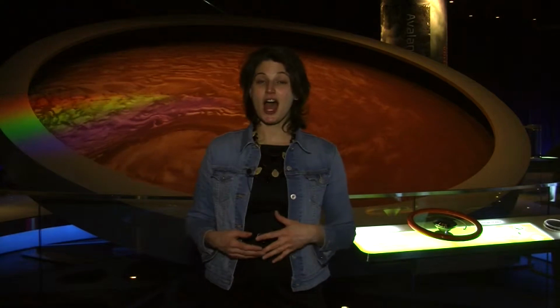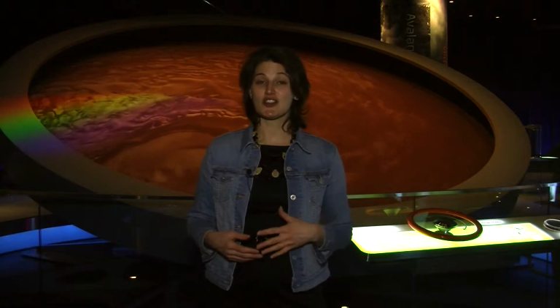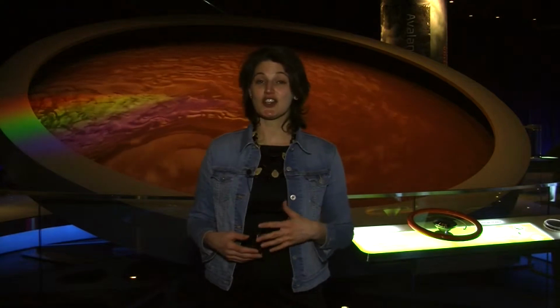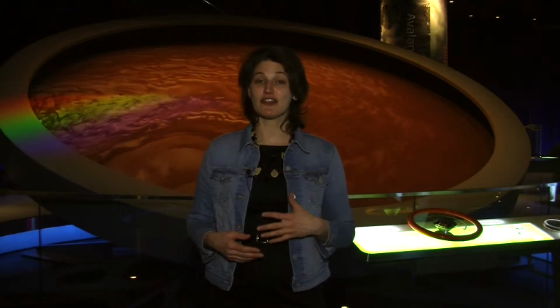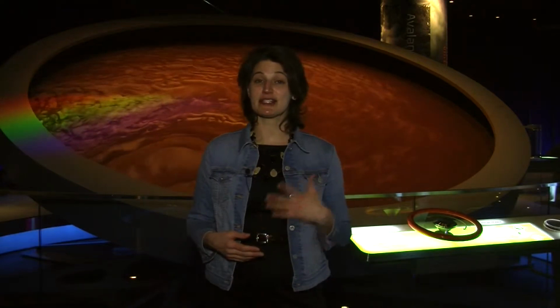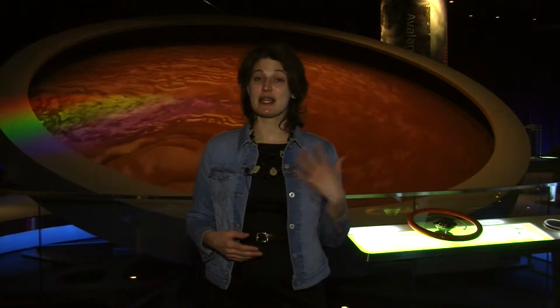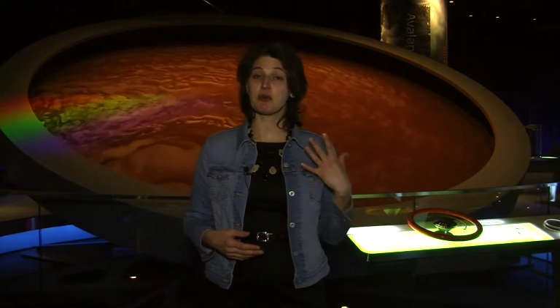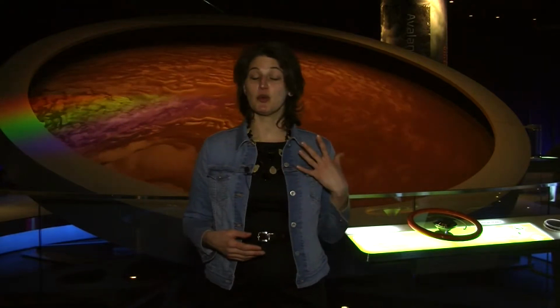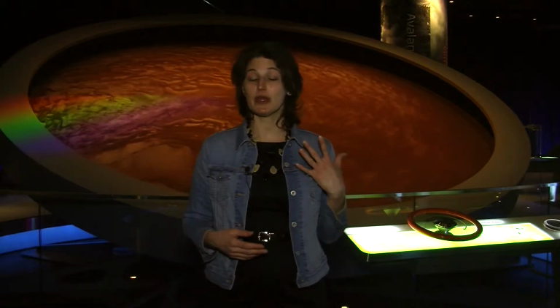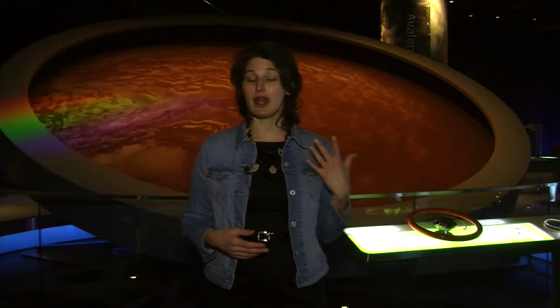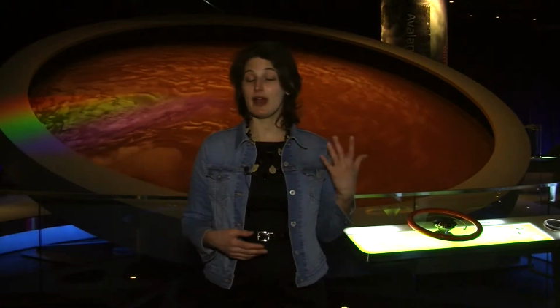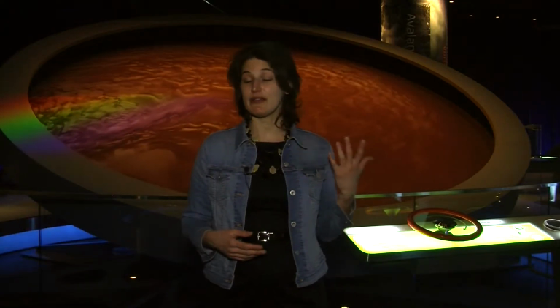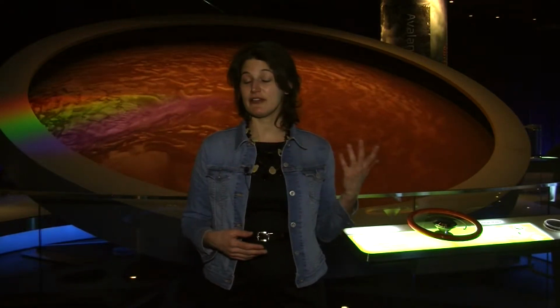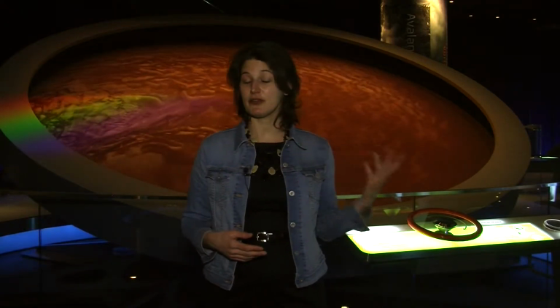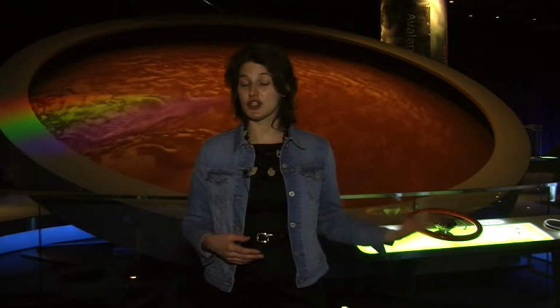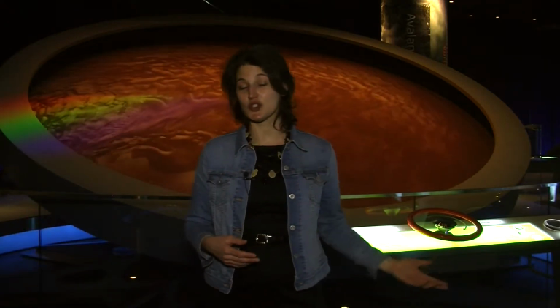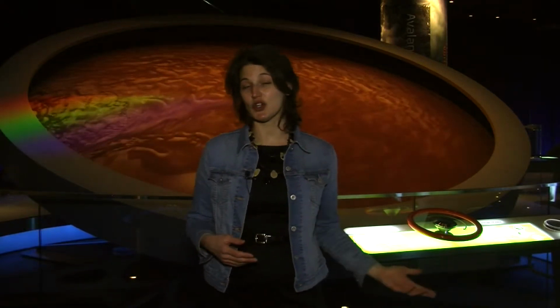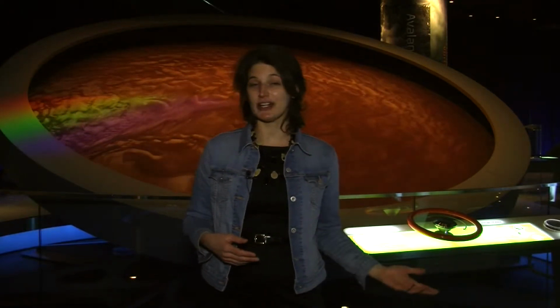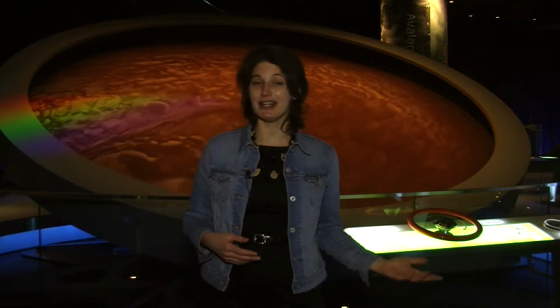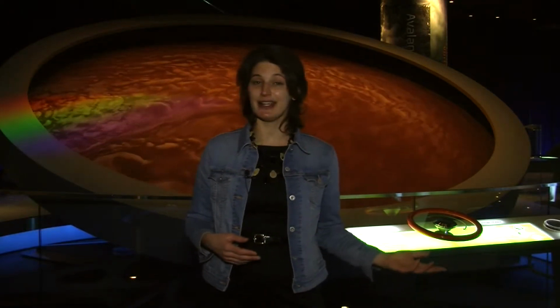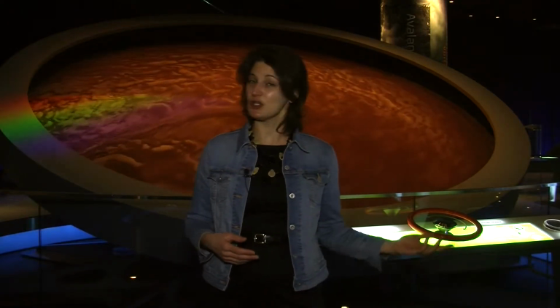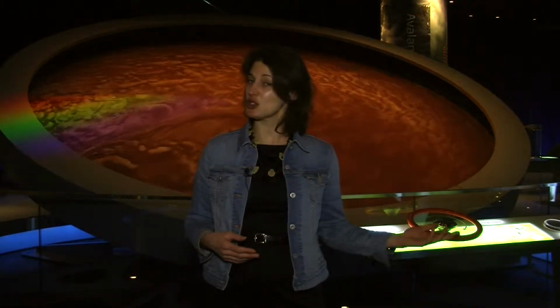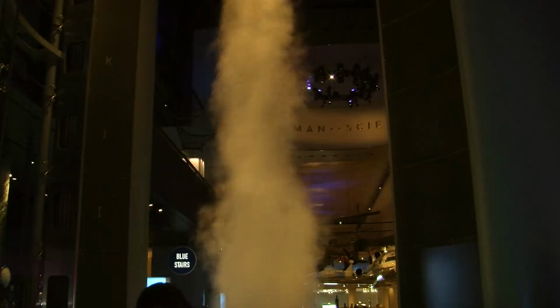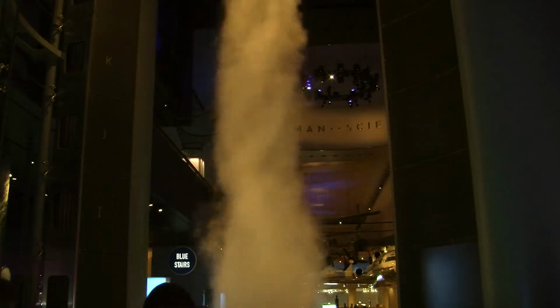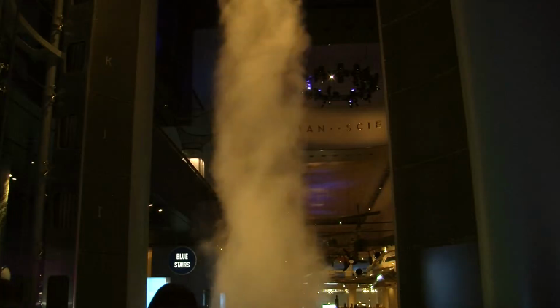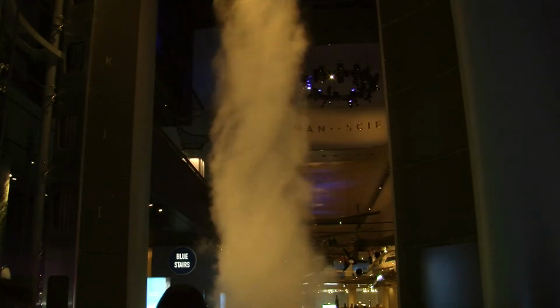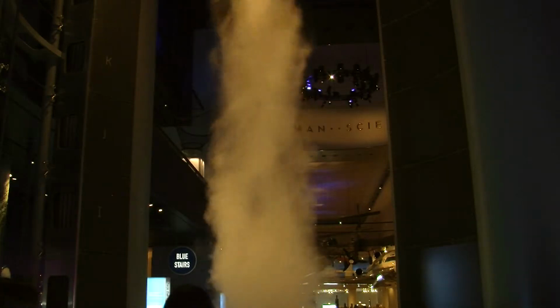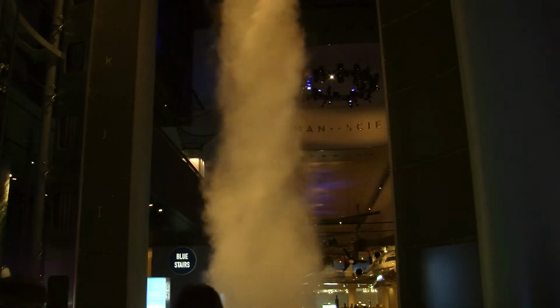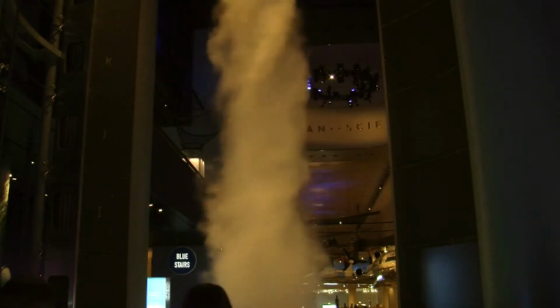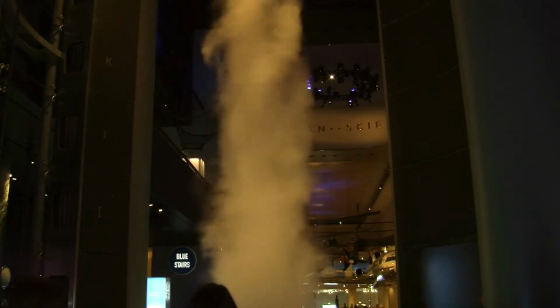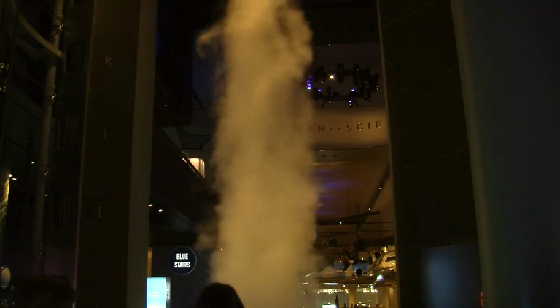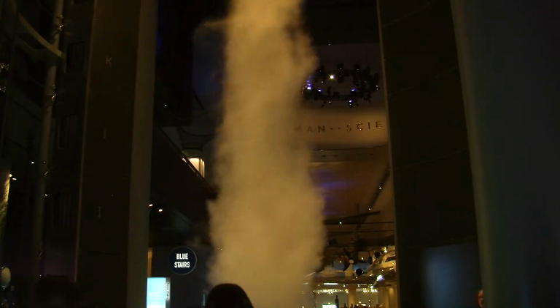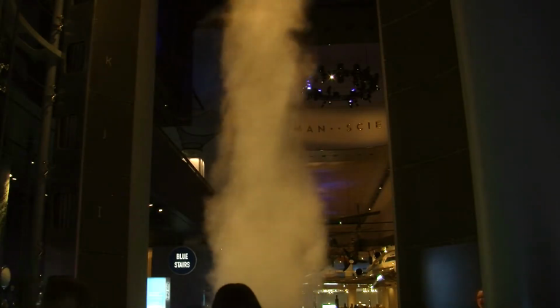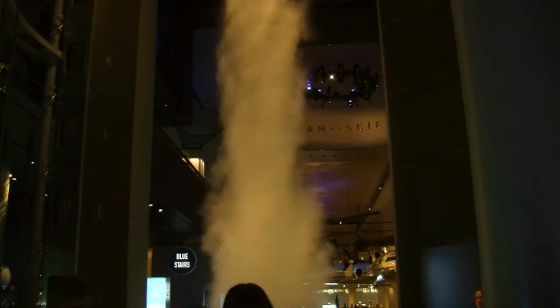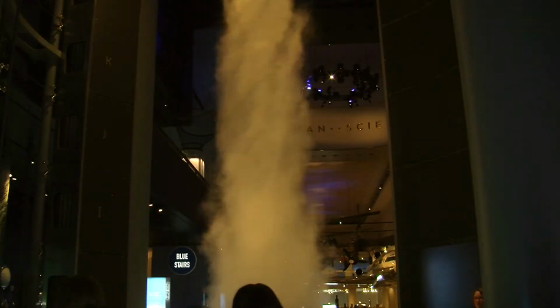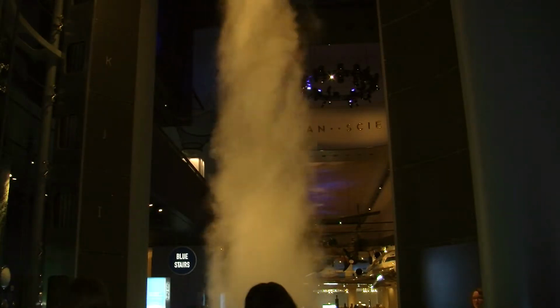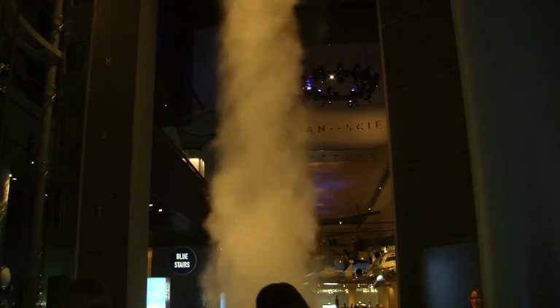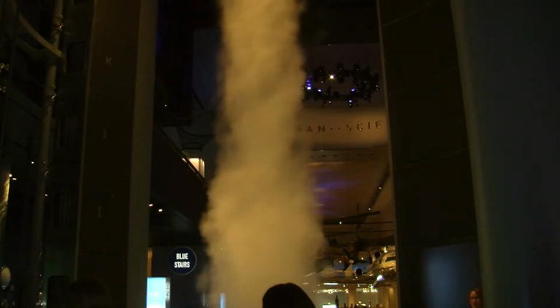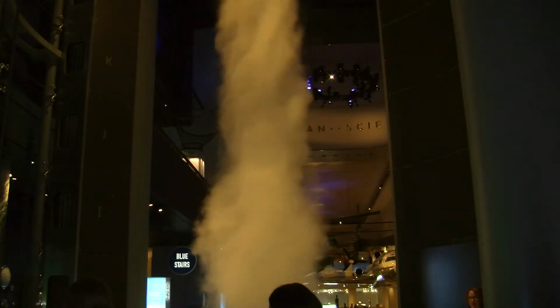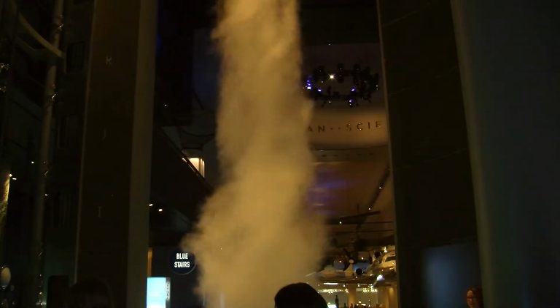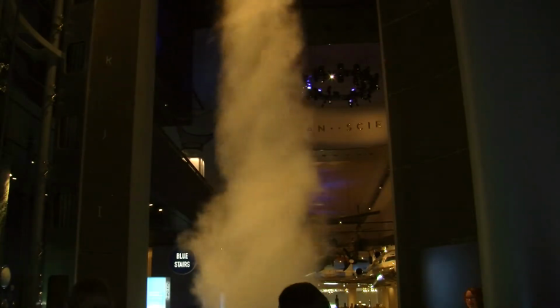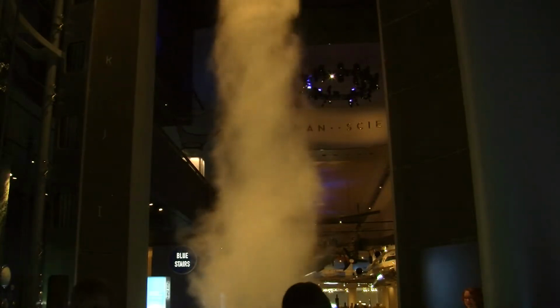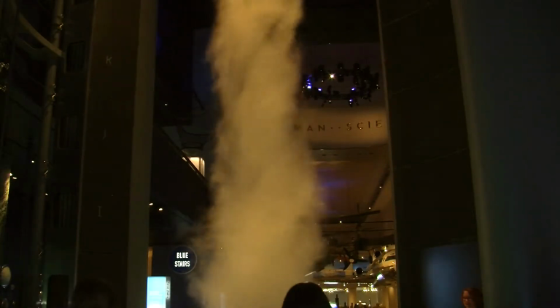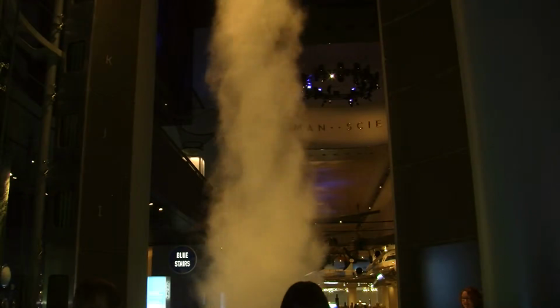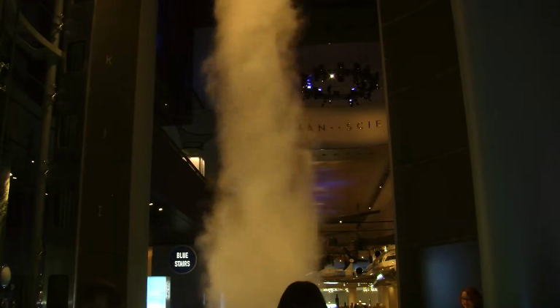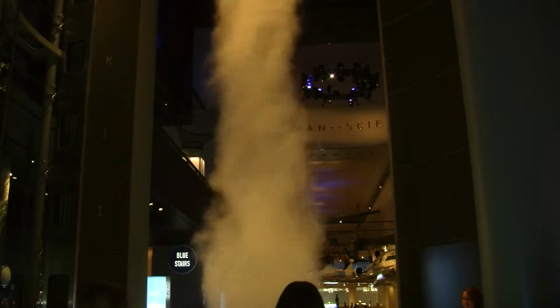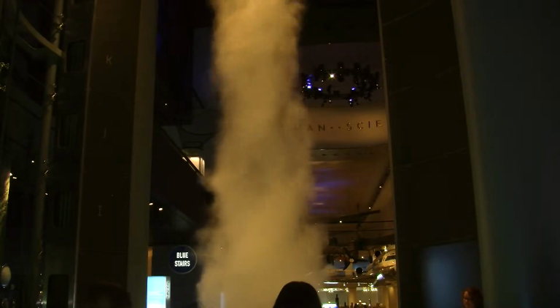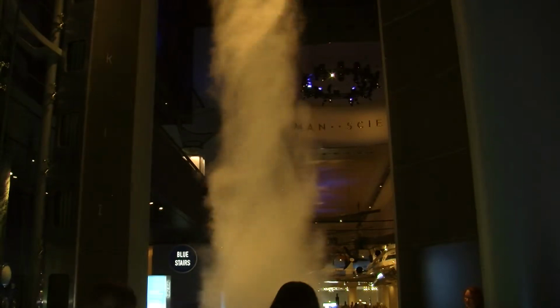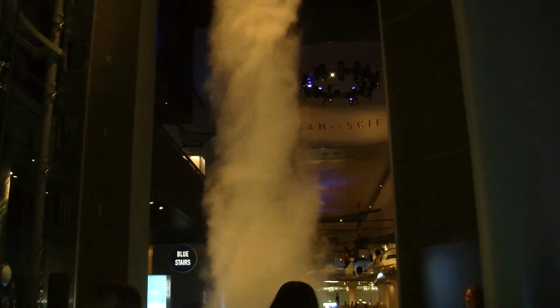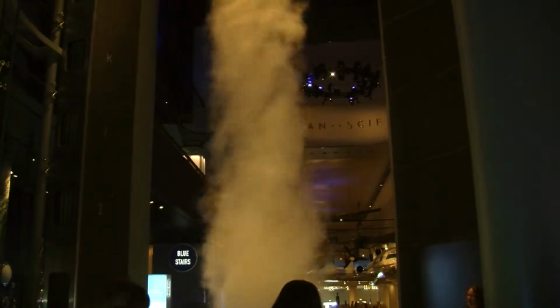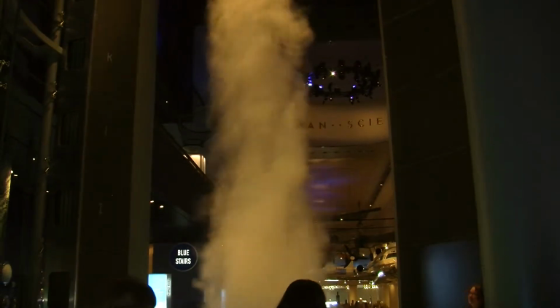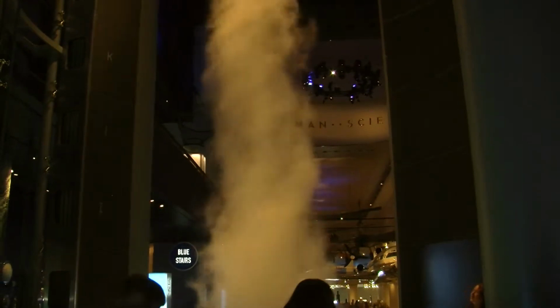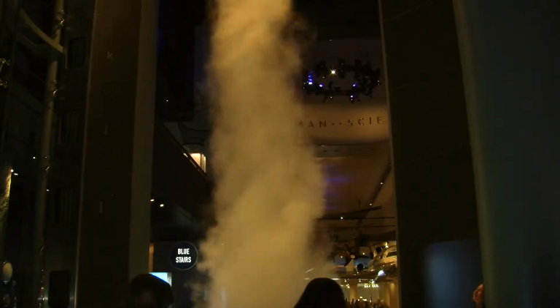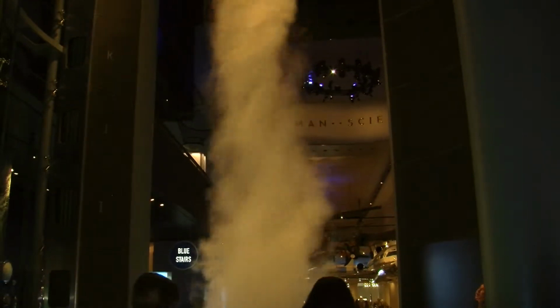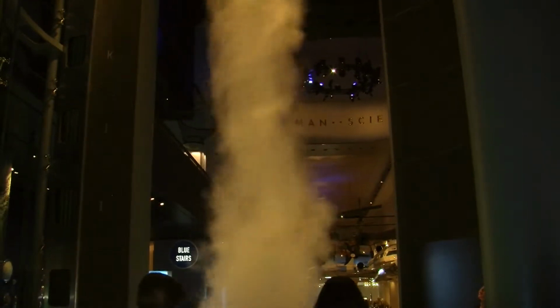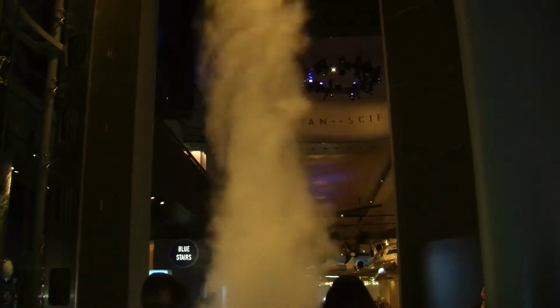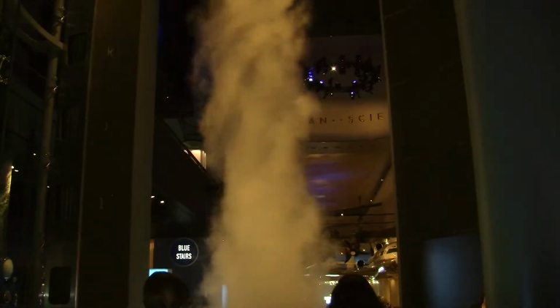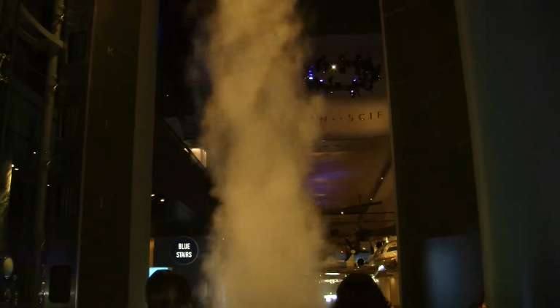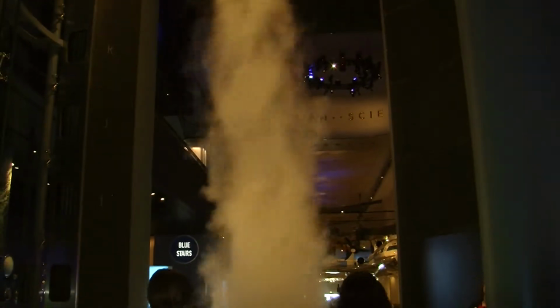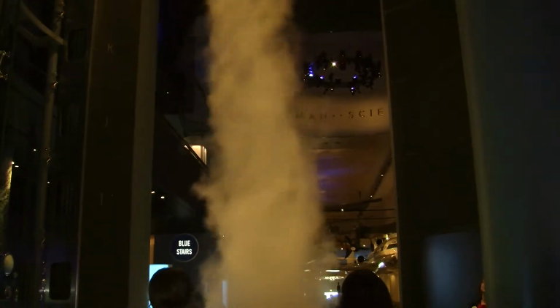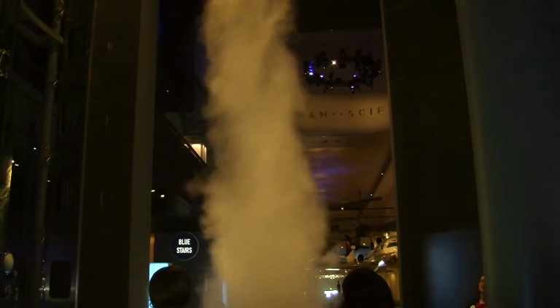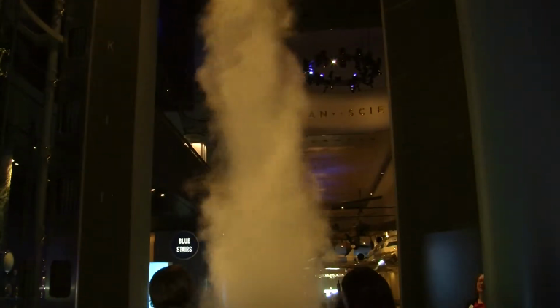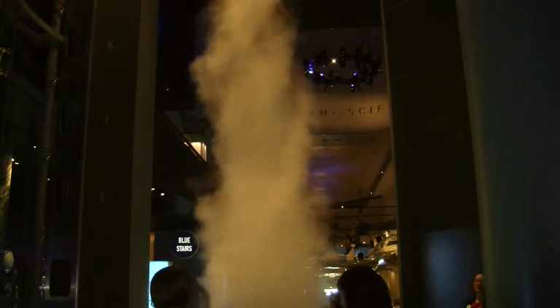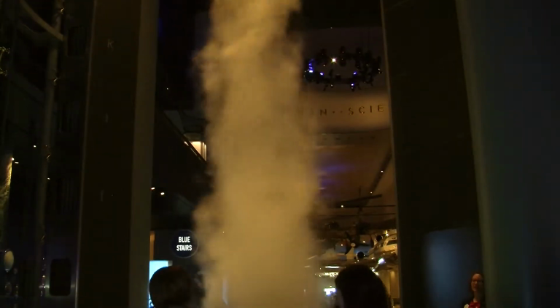For example, we now have a four-story indoor tornado. It's the only one in the world. But that didn't exist — you can't just go out and buy that off the shelf.